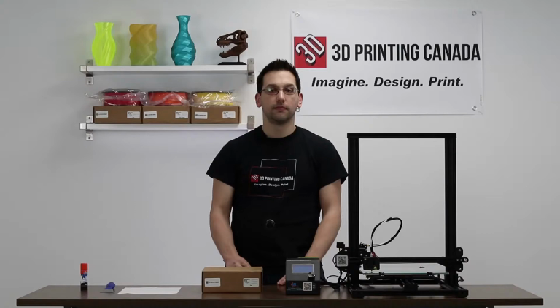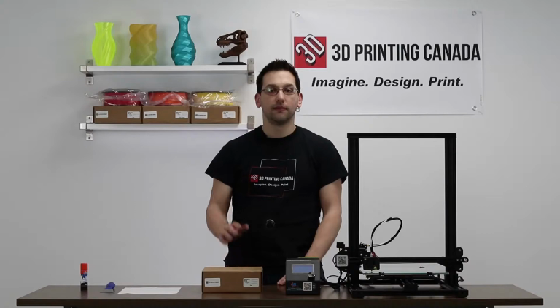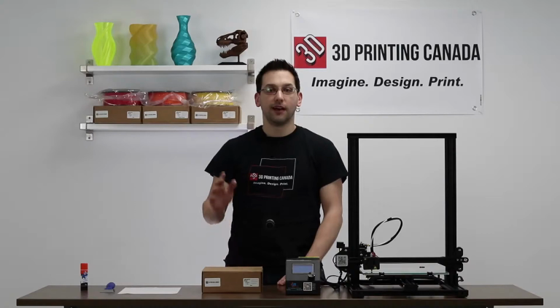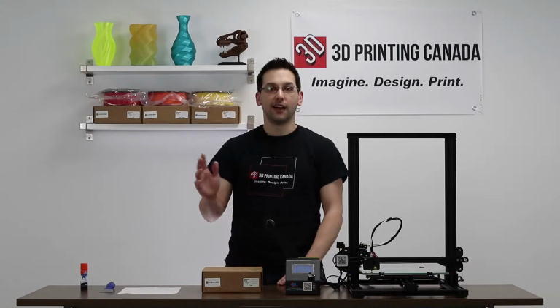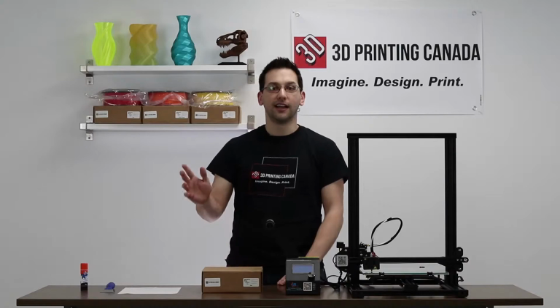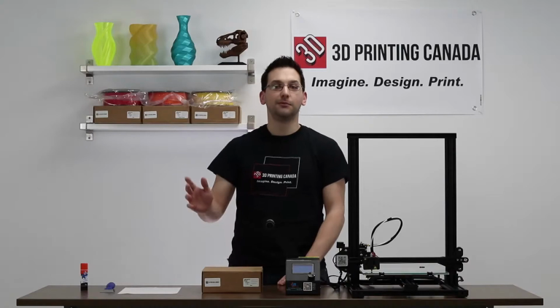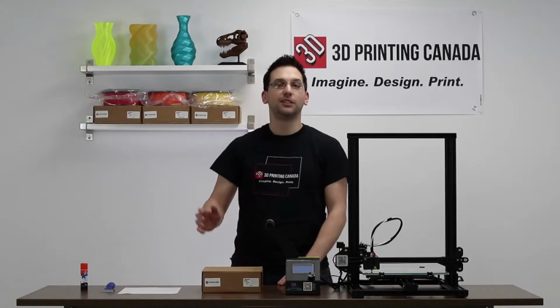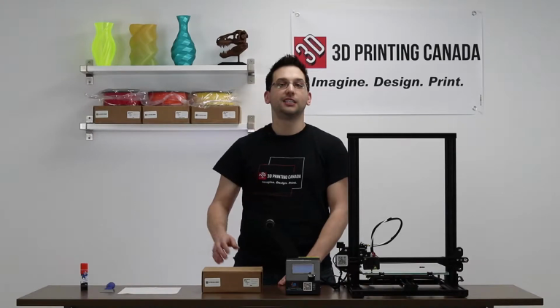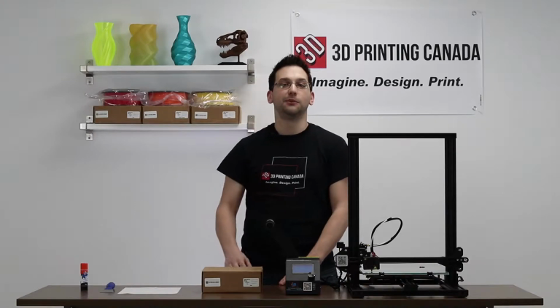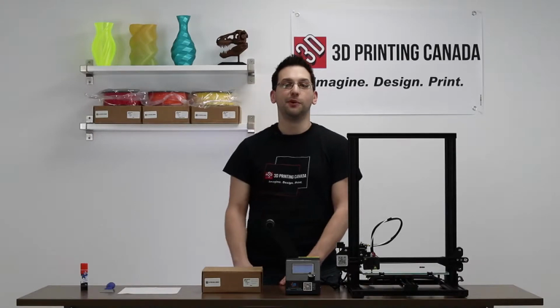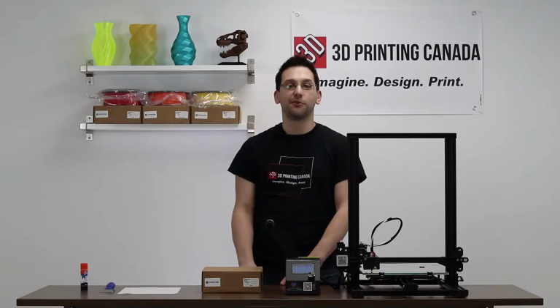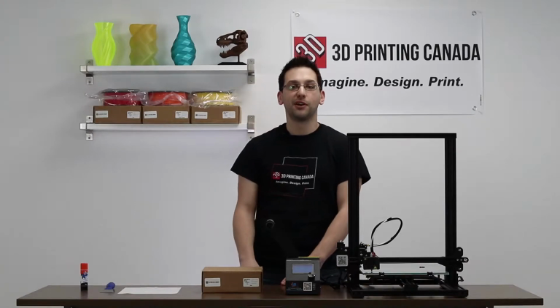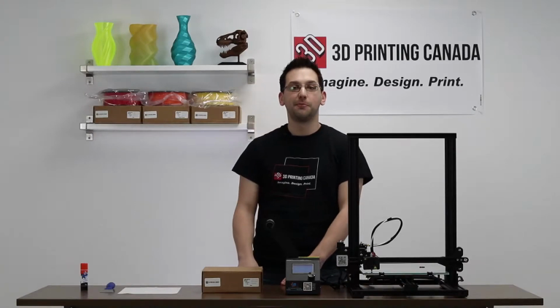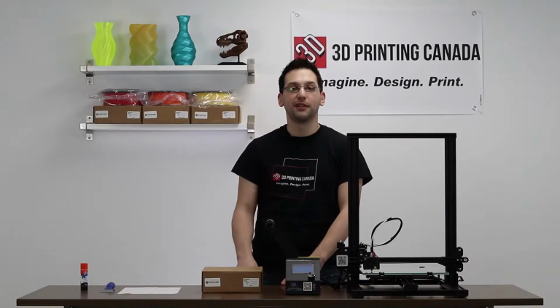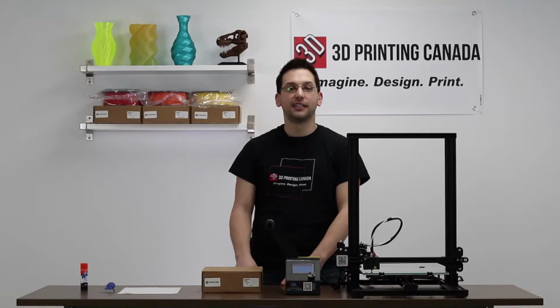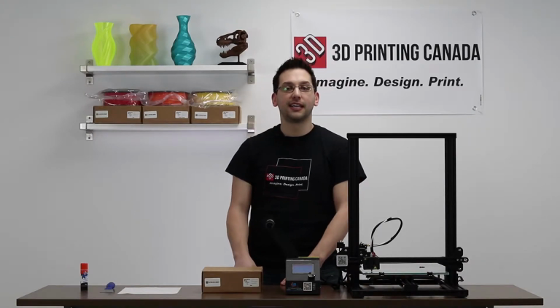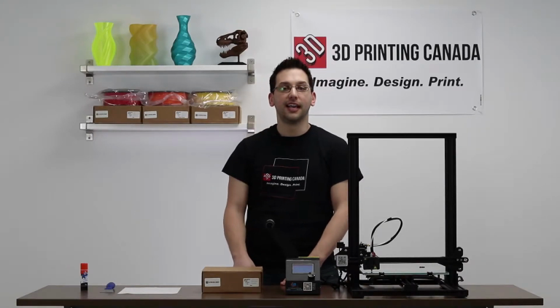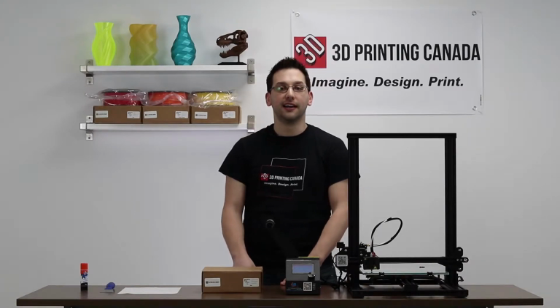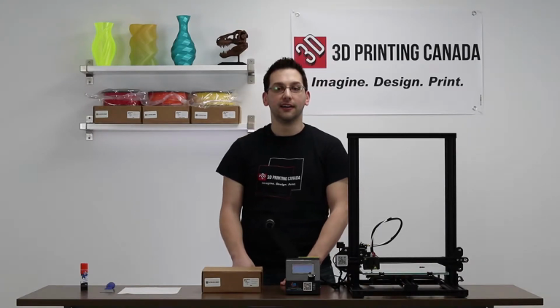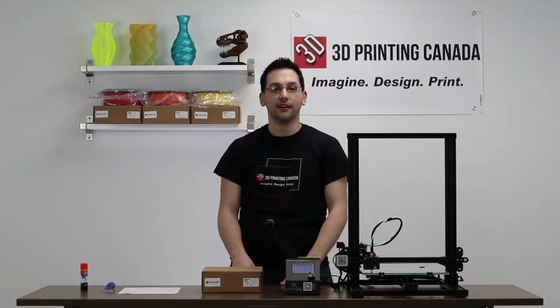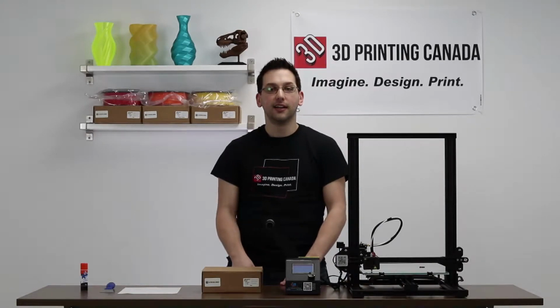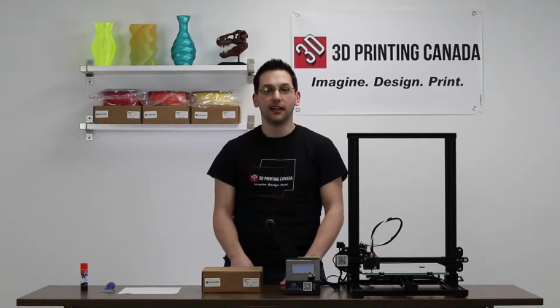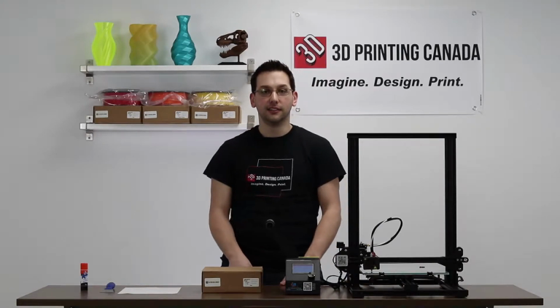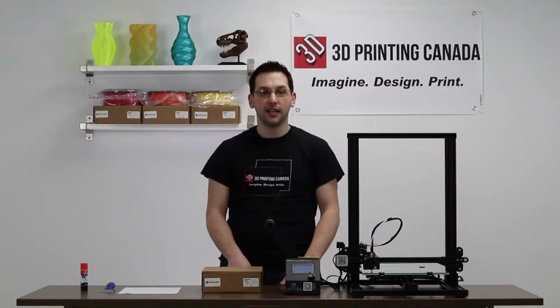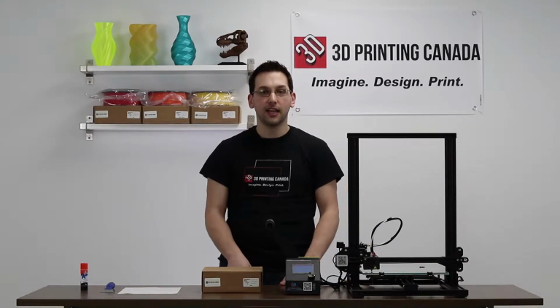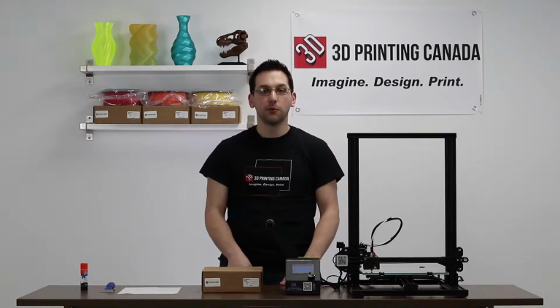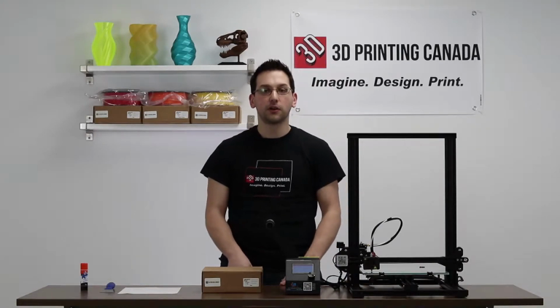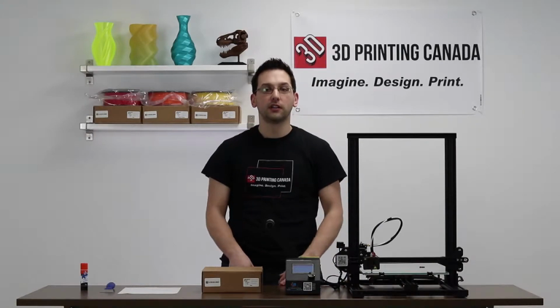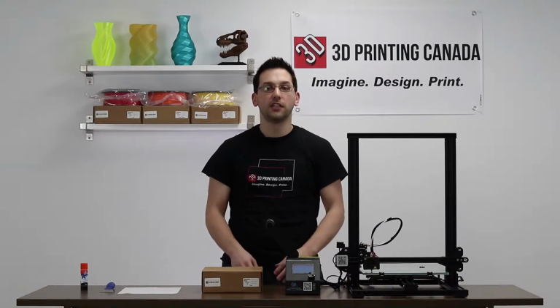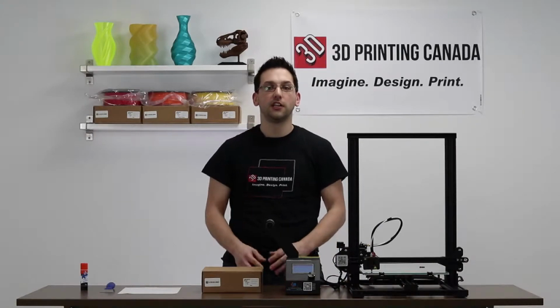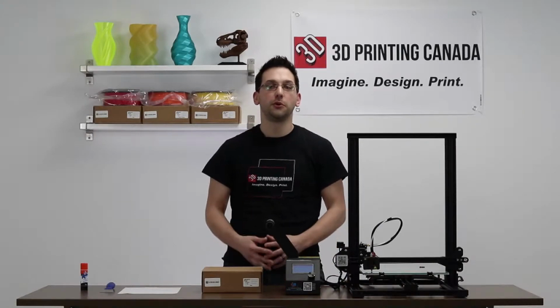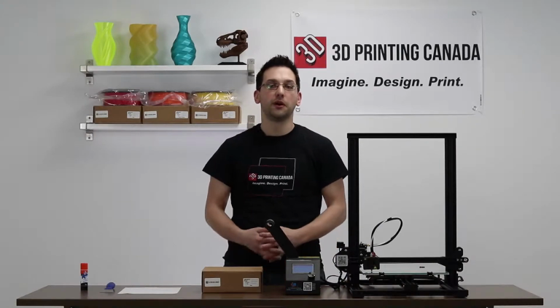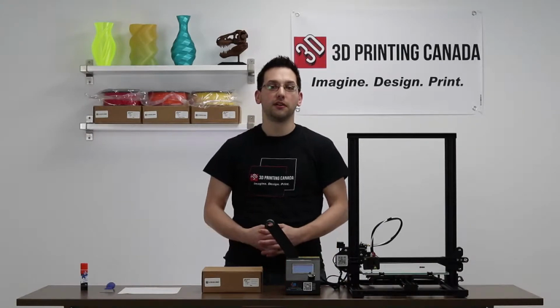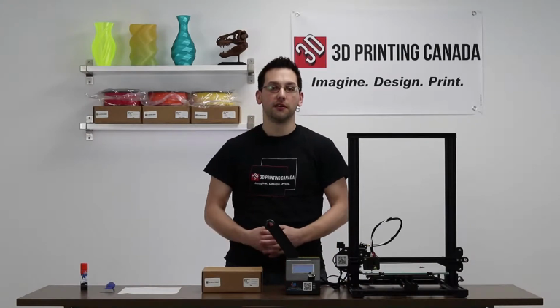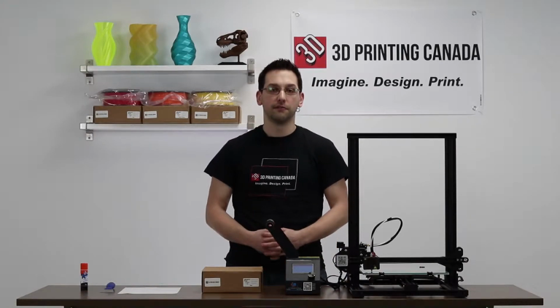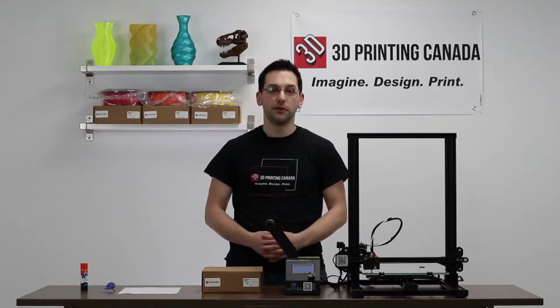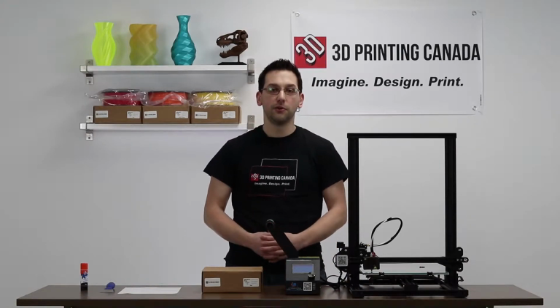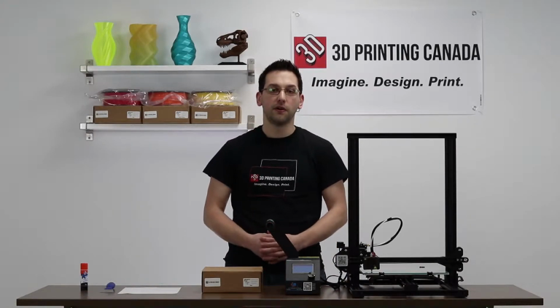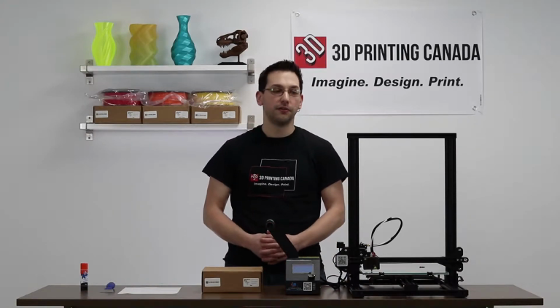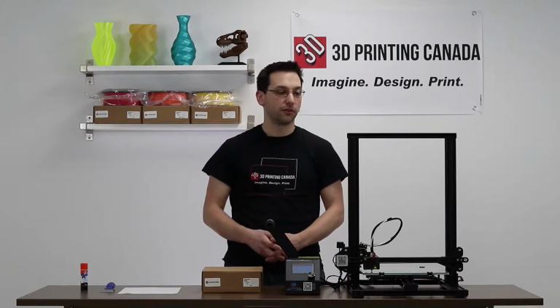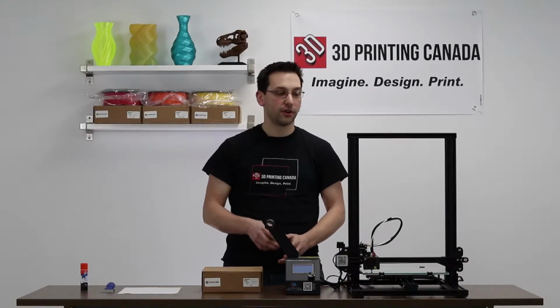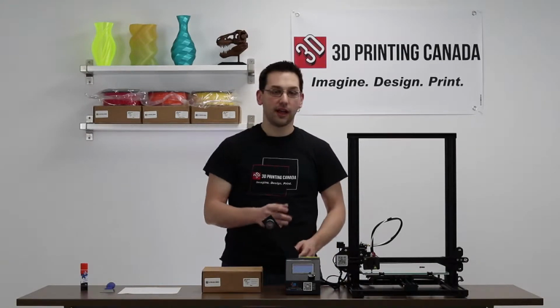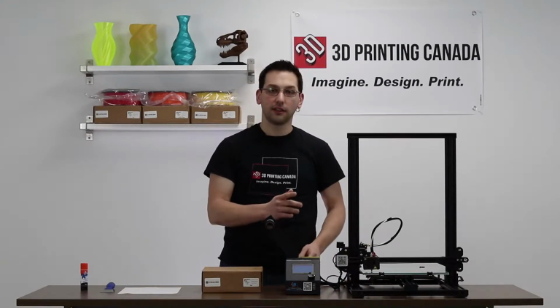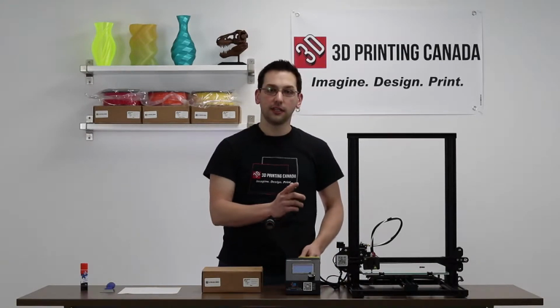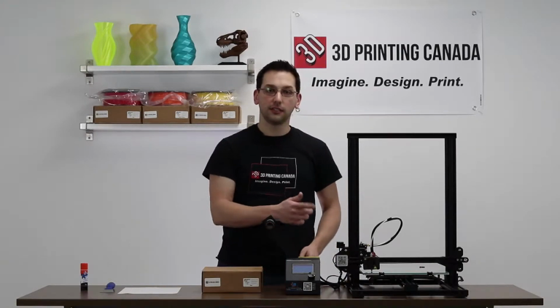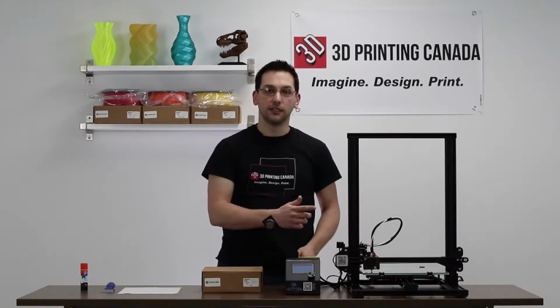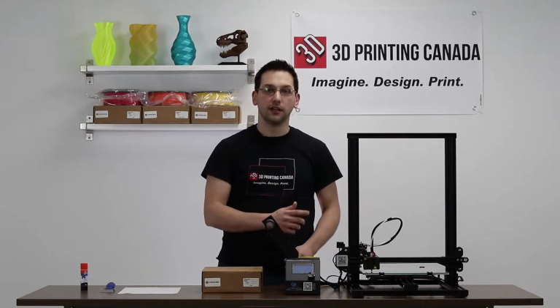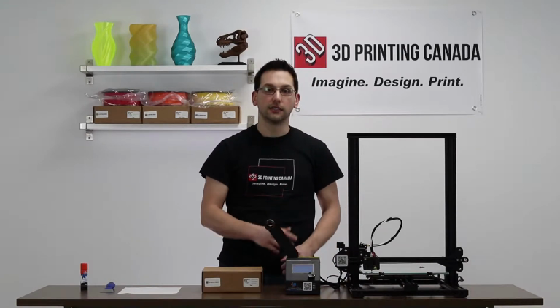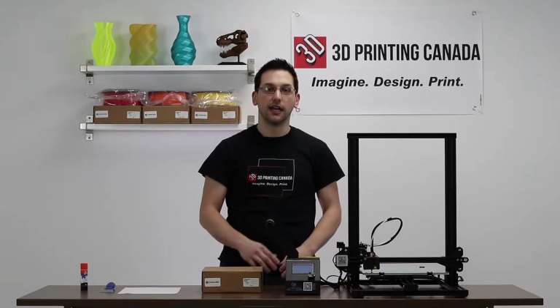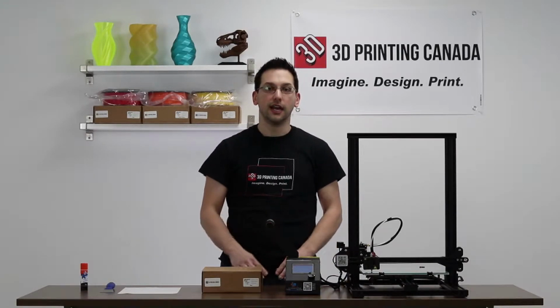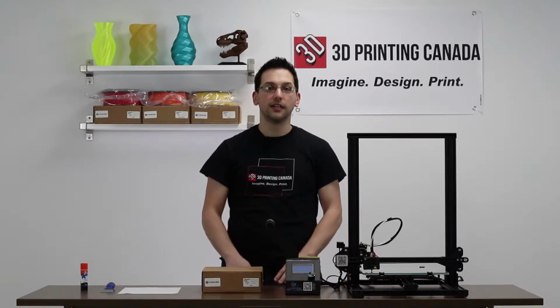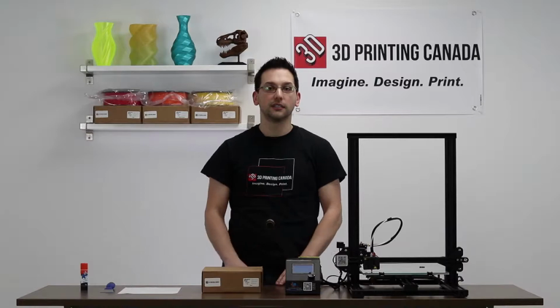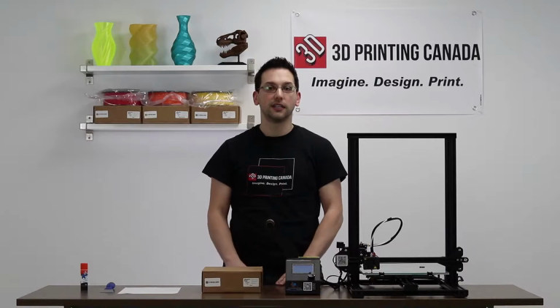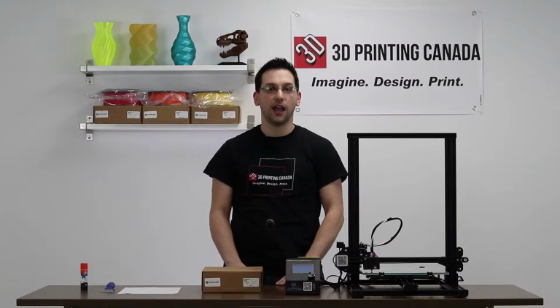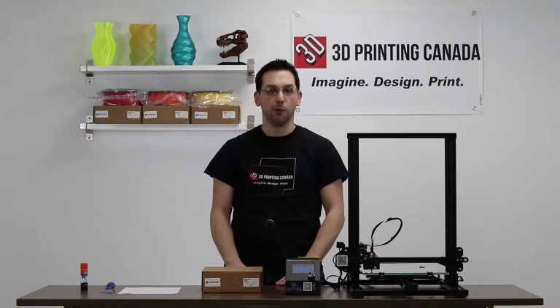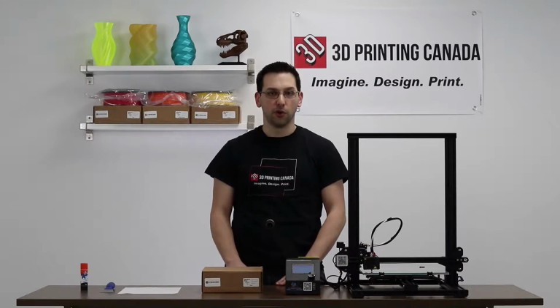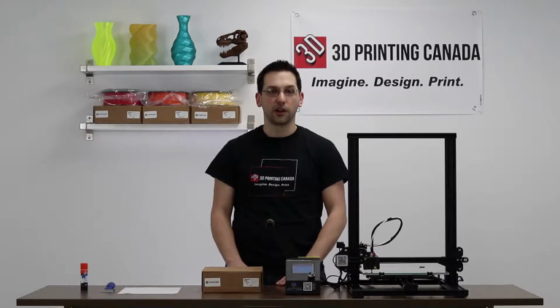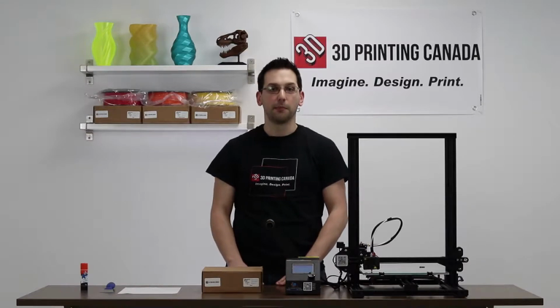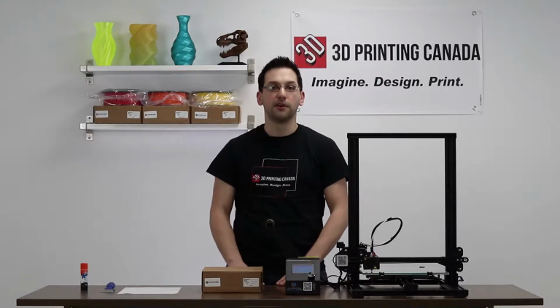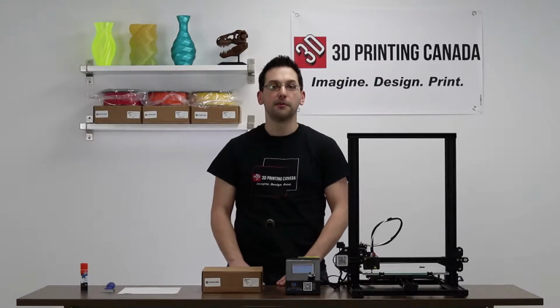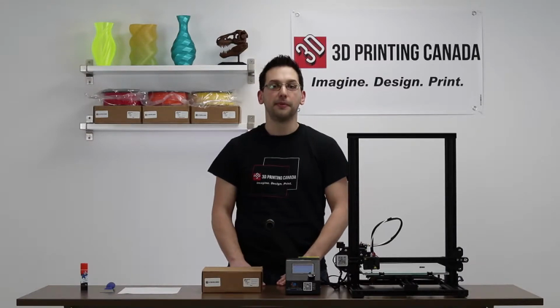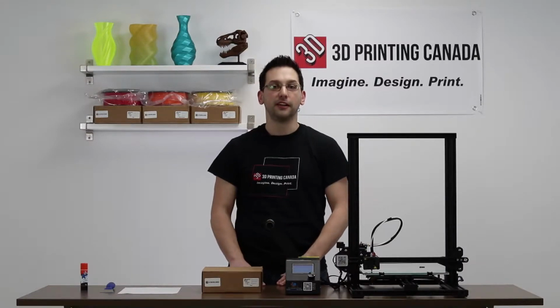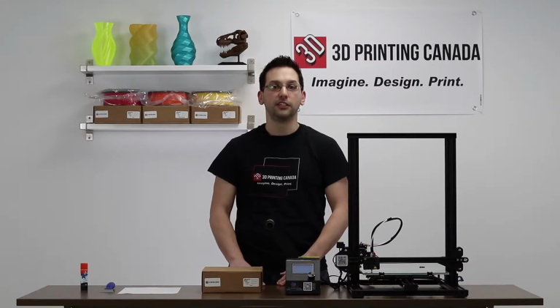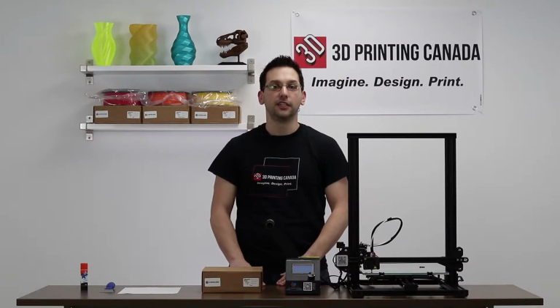Hi, I'm Jason with 3D Printing Canada and today we're continuing our review of the Creality CR-10S and we're going to print a Benchy.